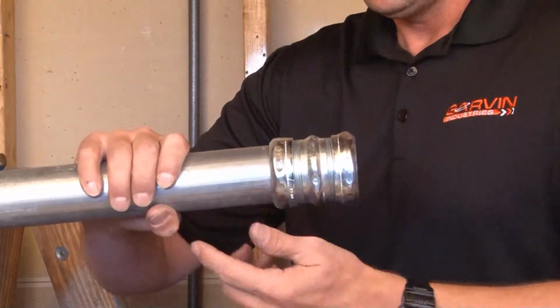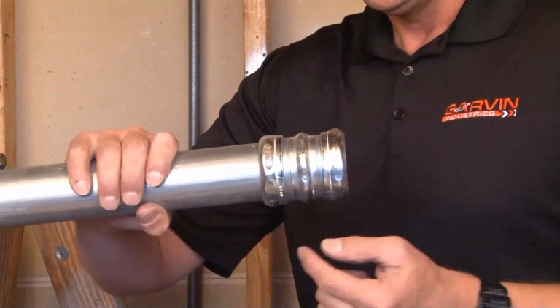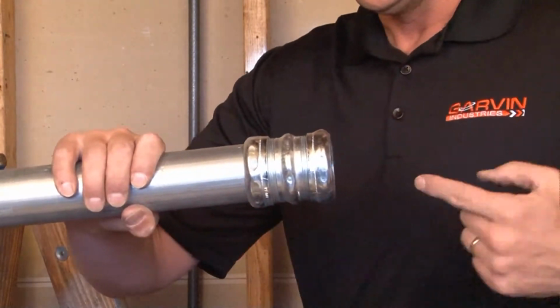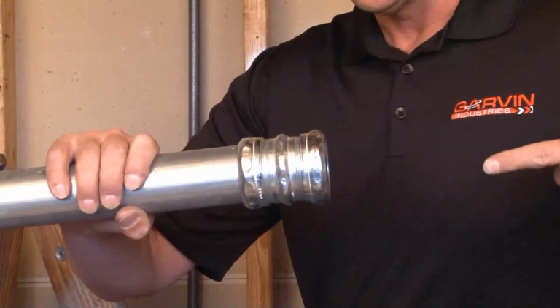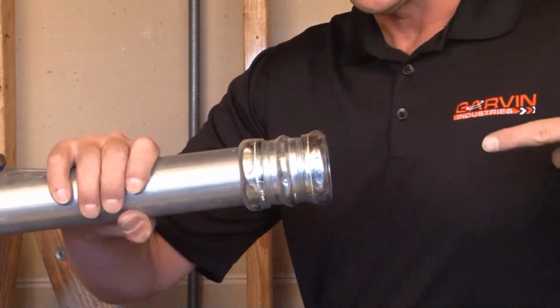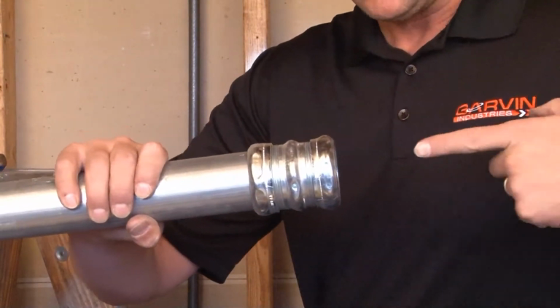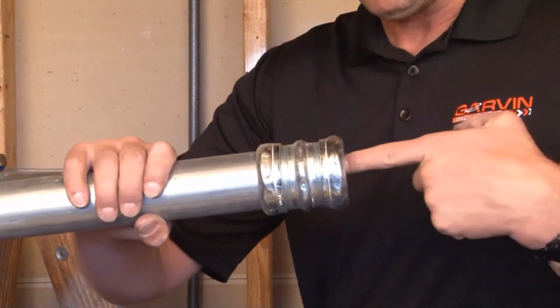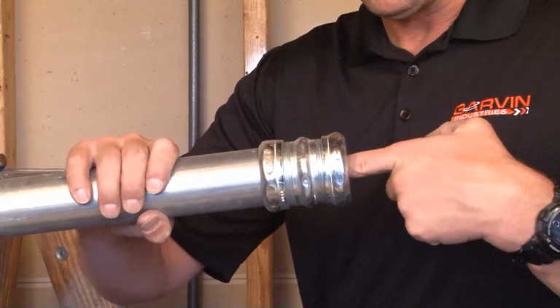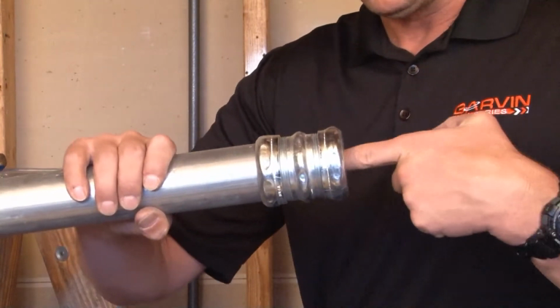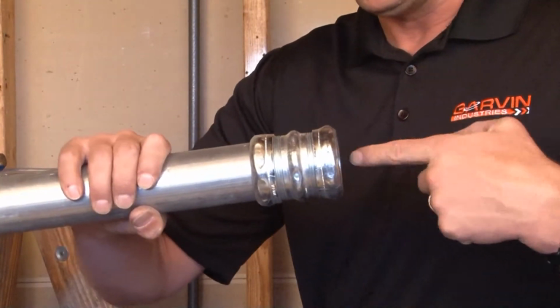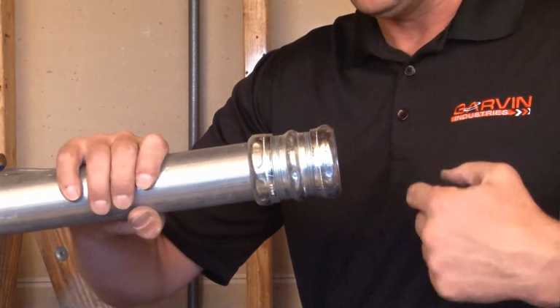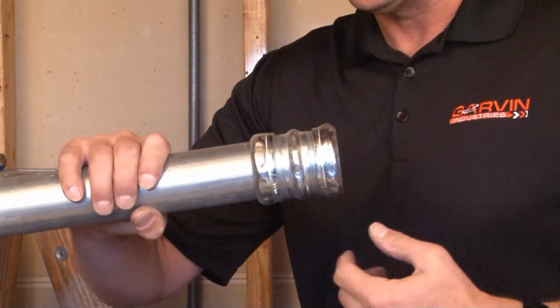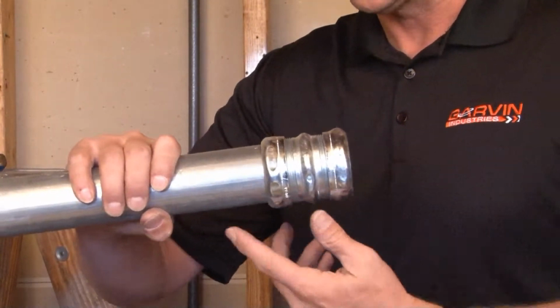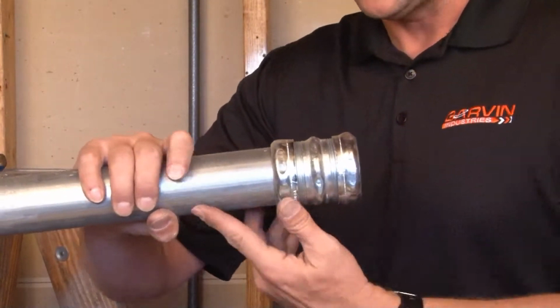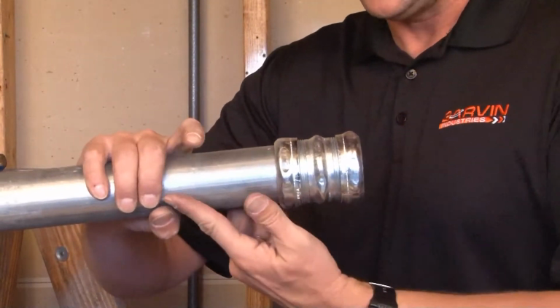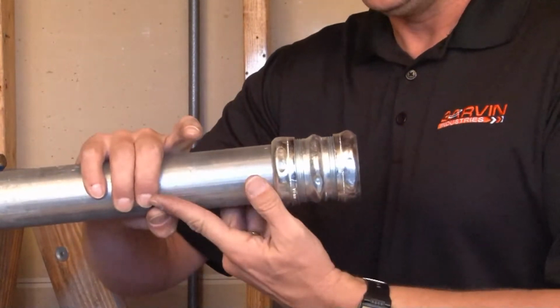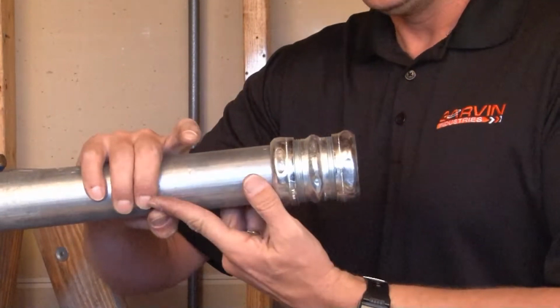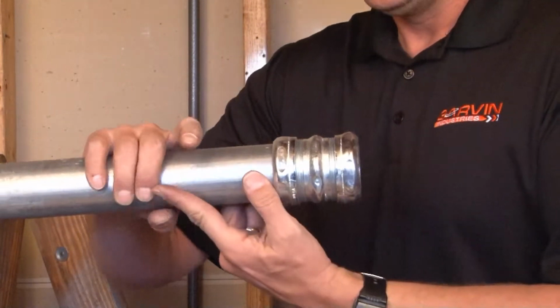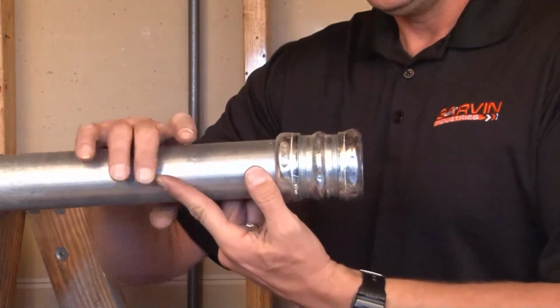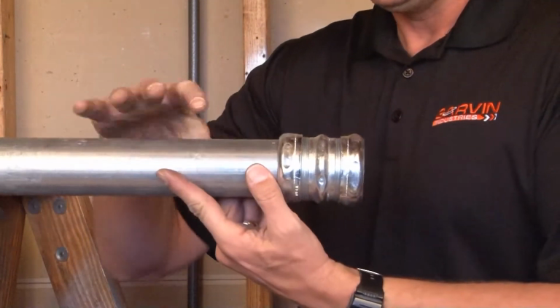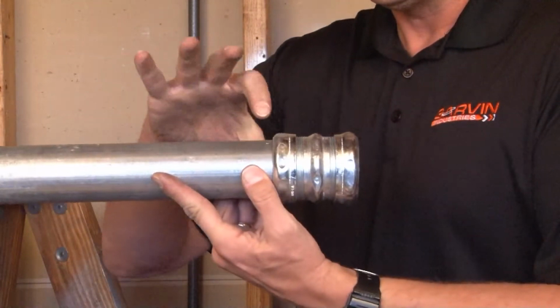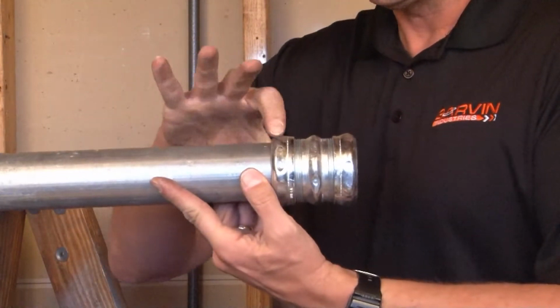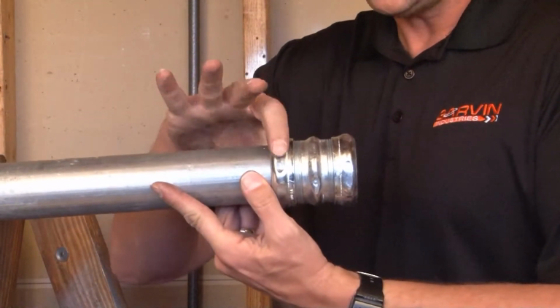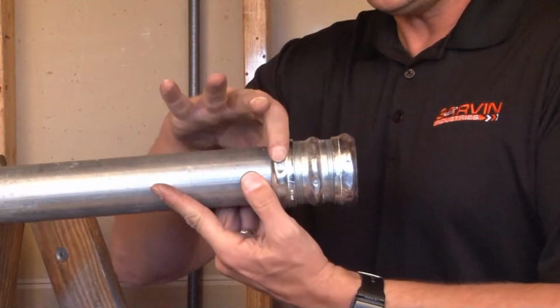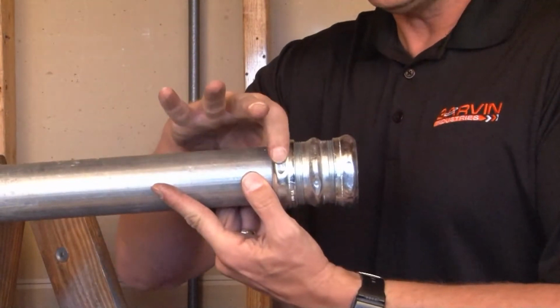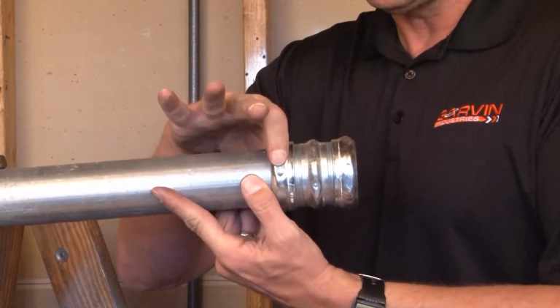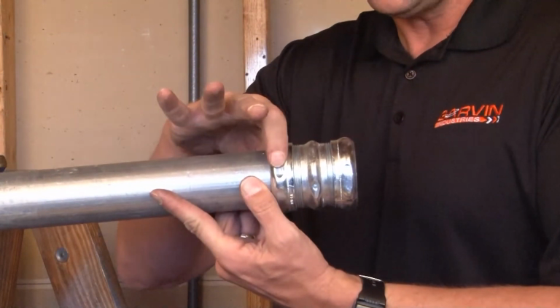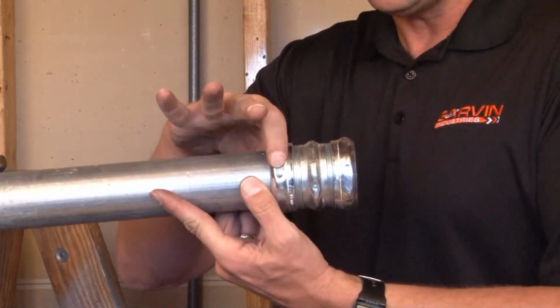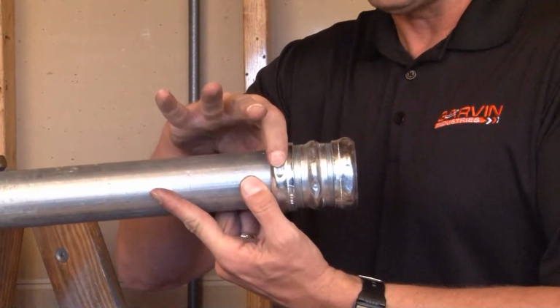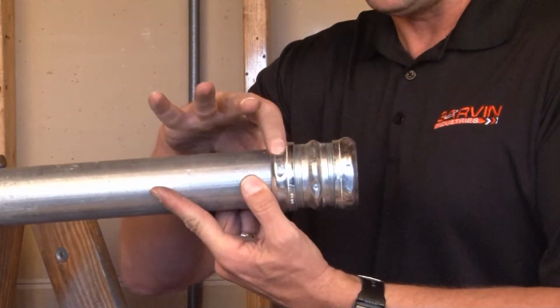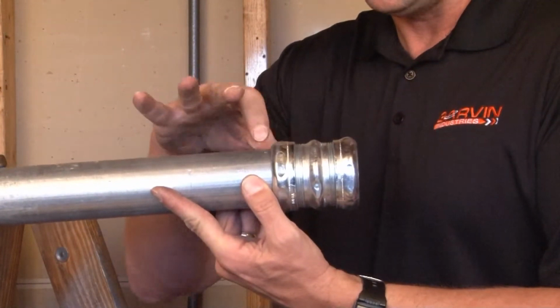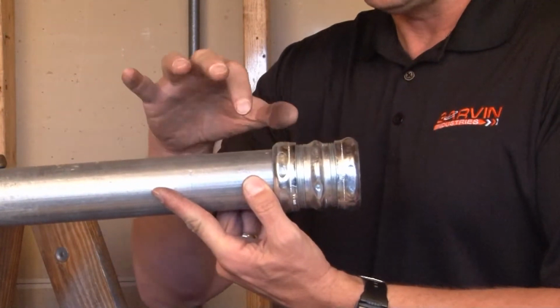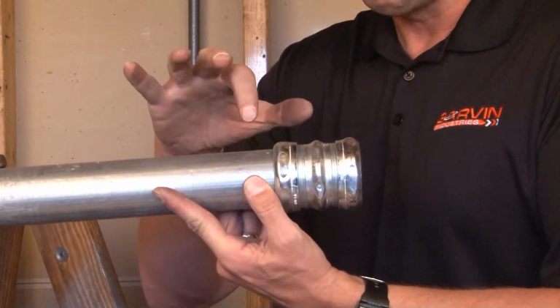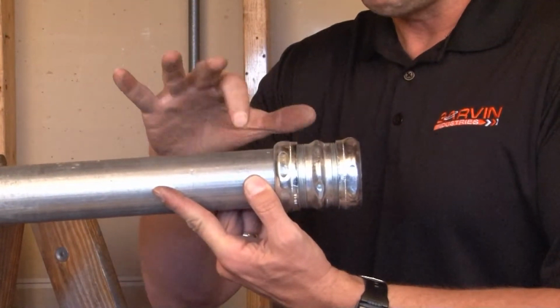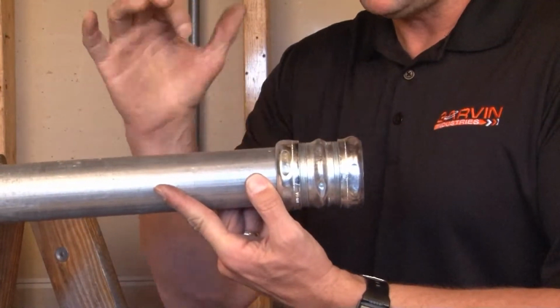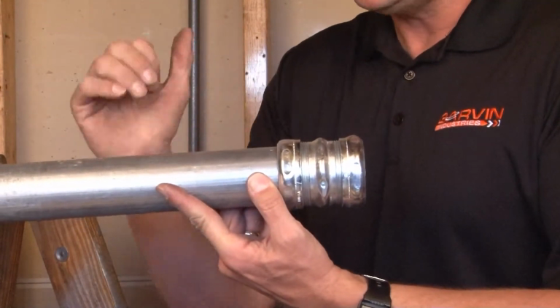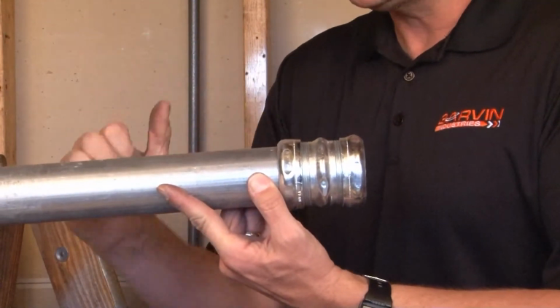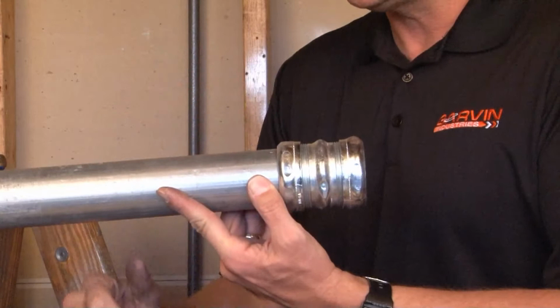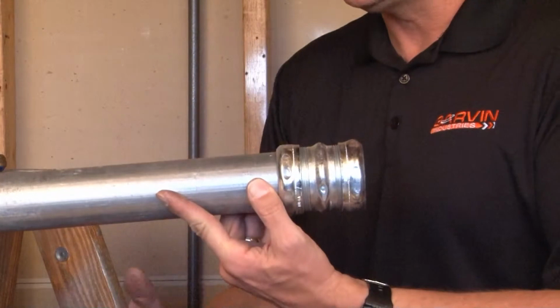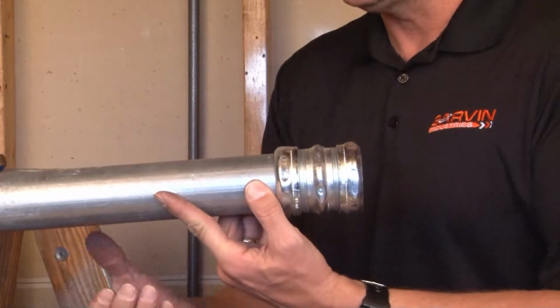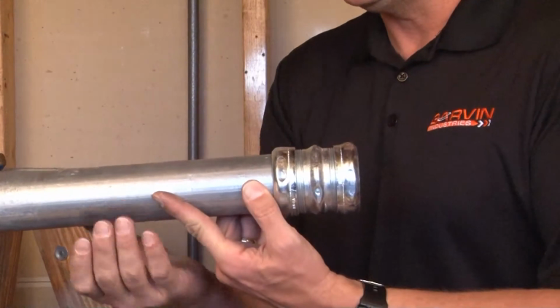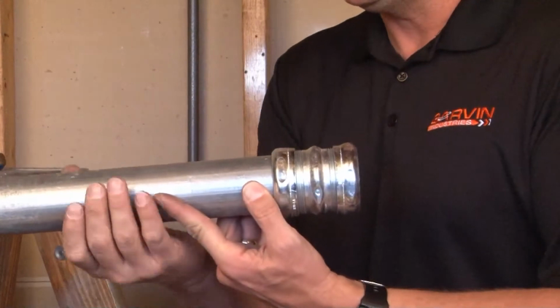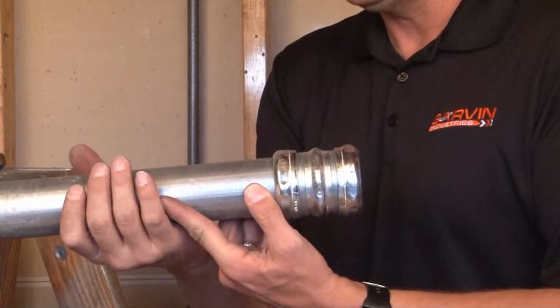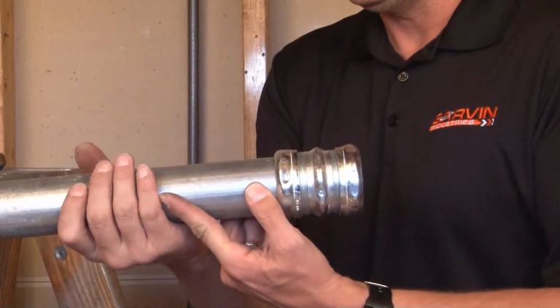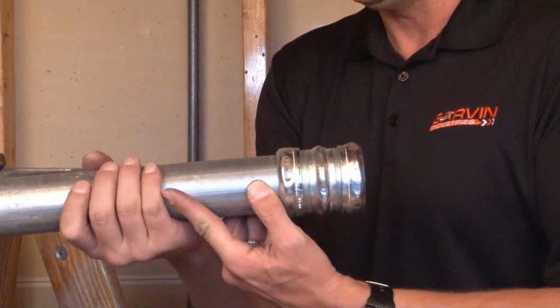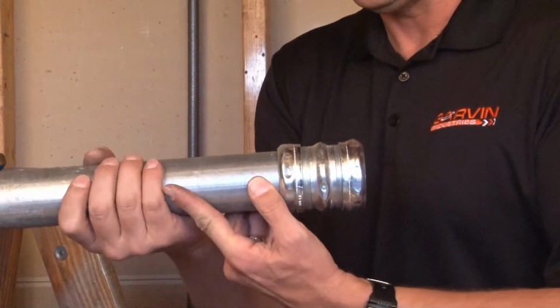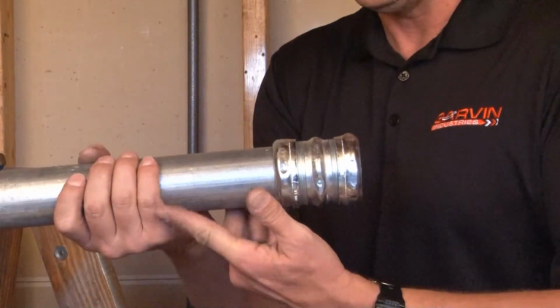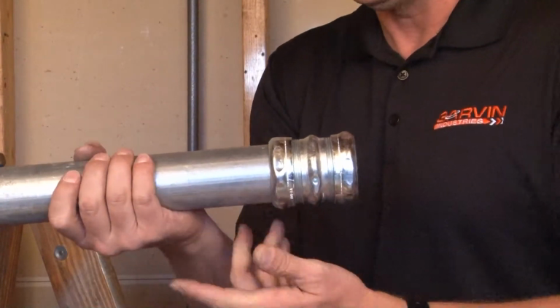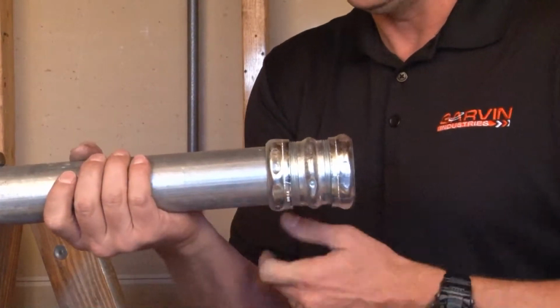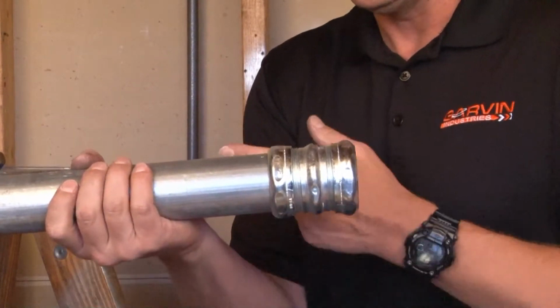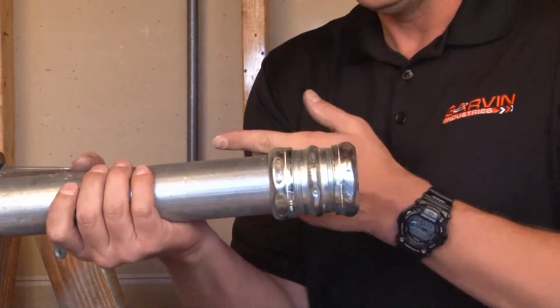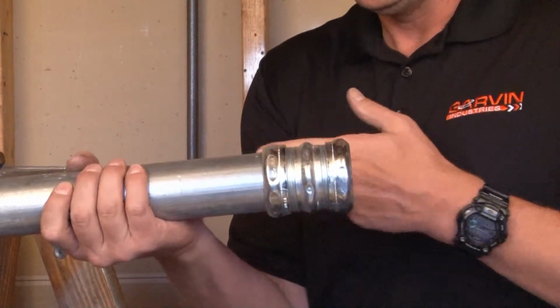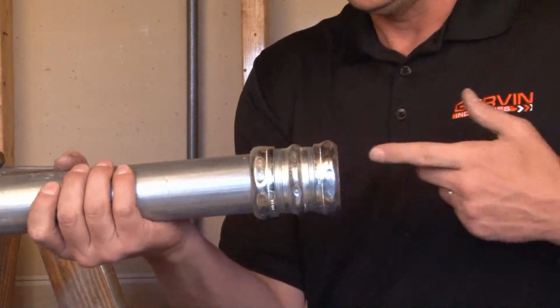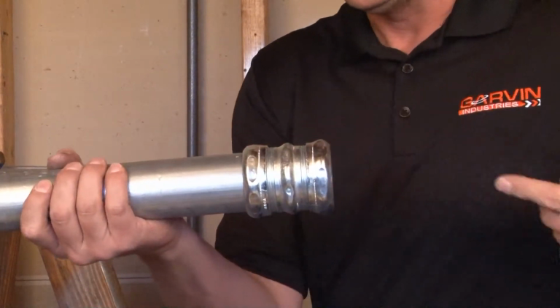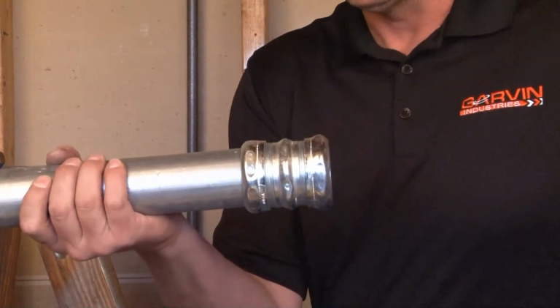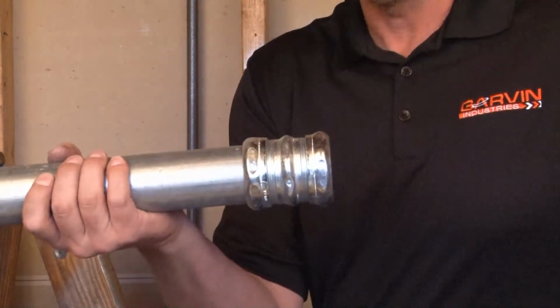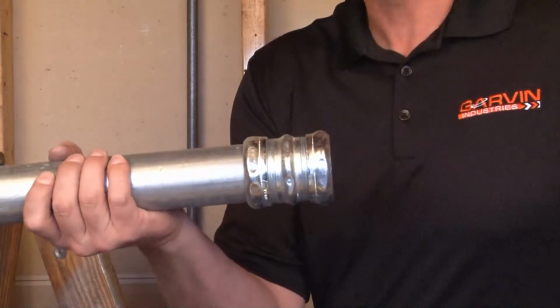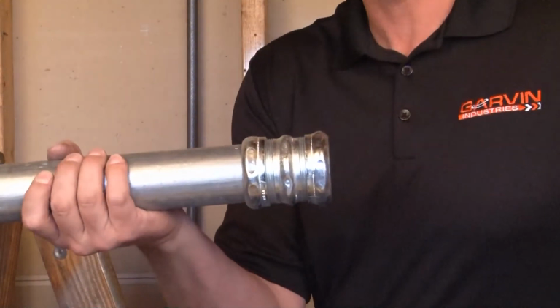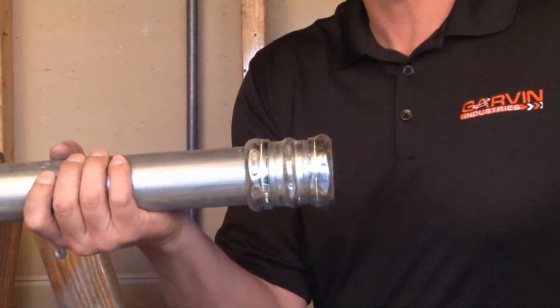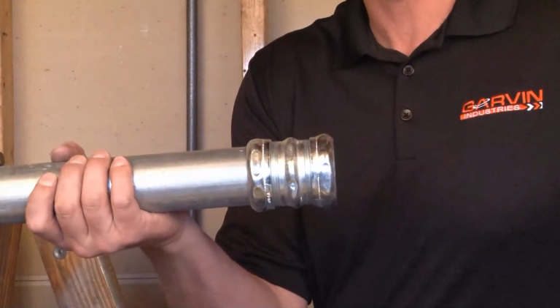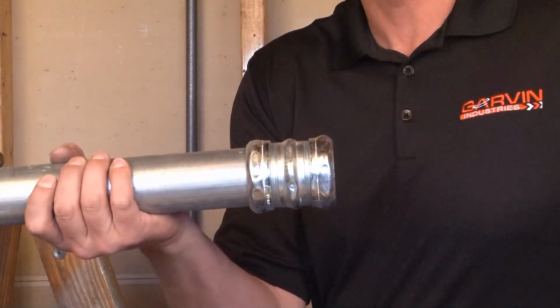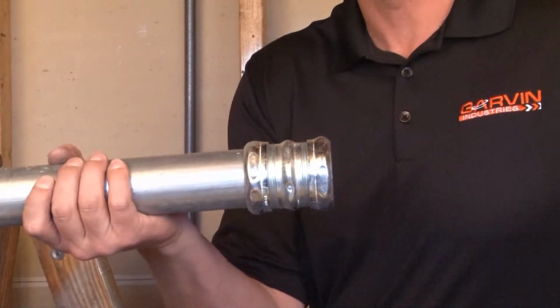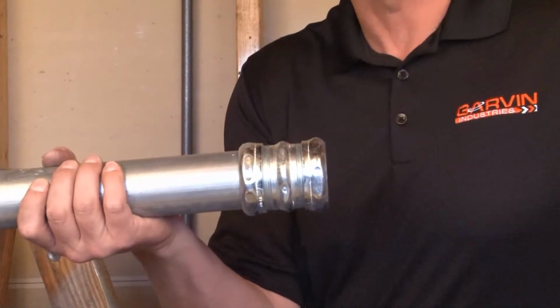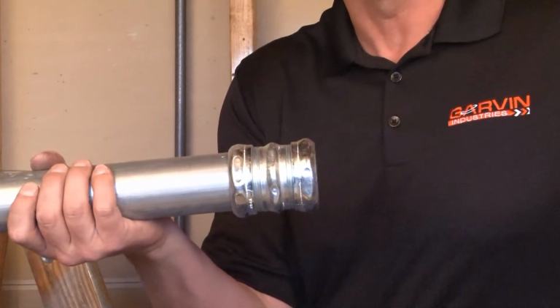You do the same thing on the other side and then tighten the gland ring, biting securely on the conduit, and your raceway is complete.